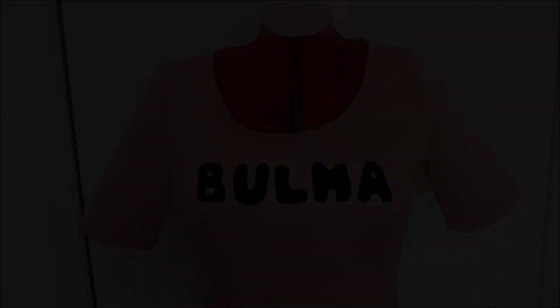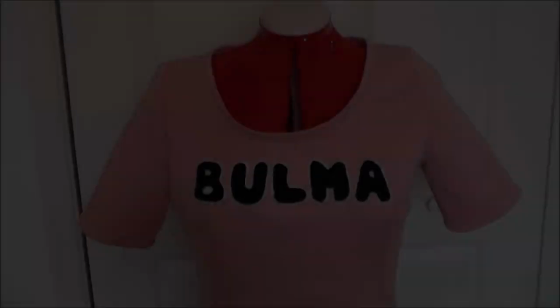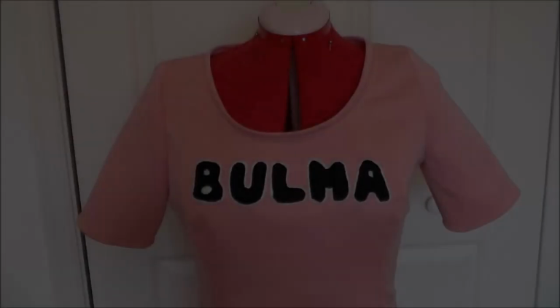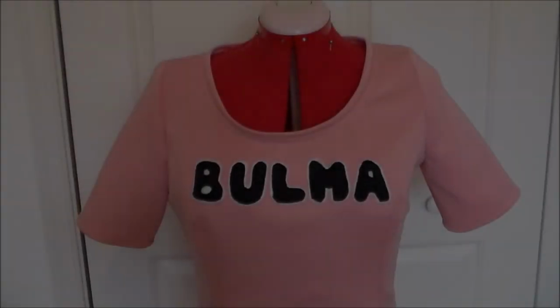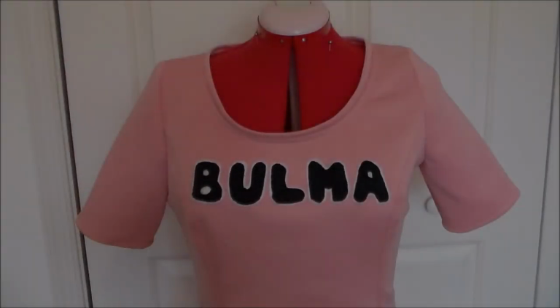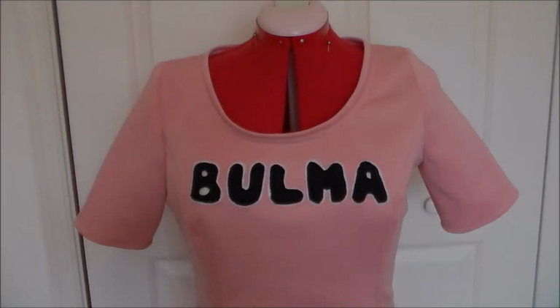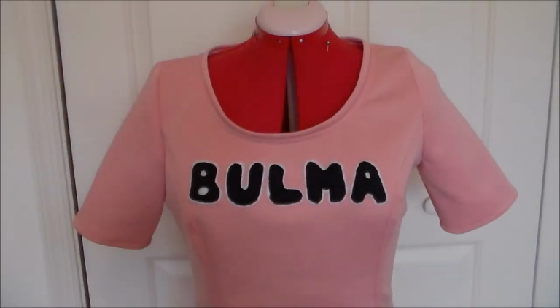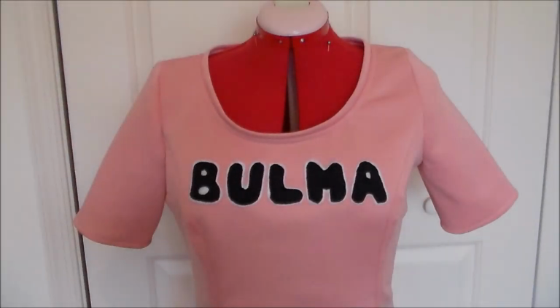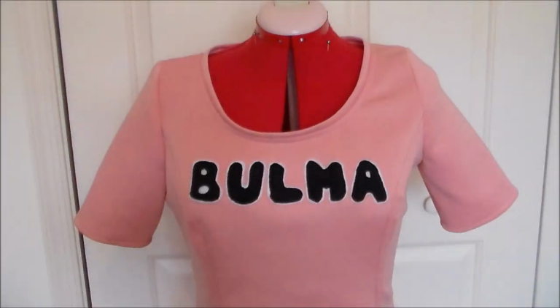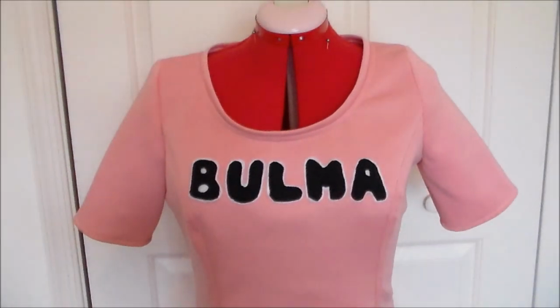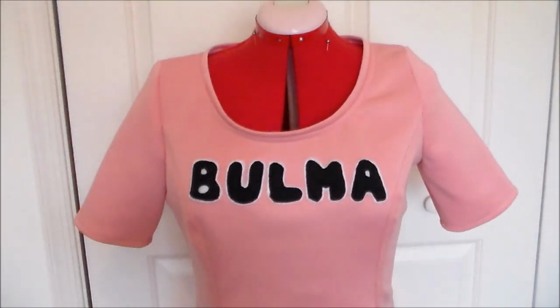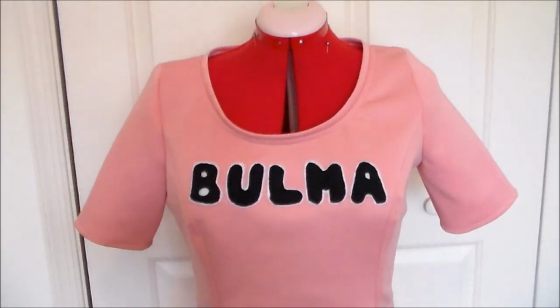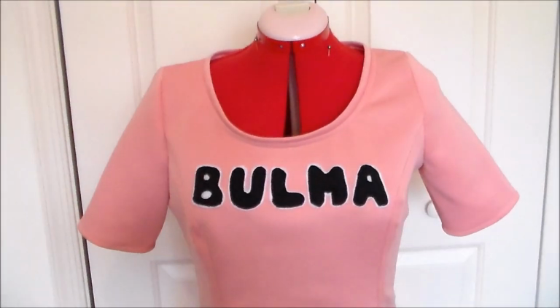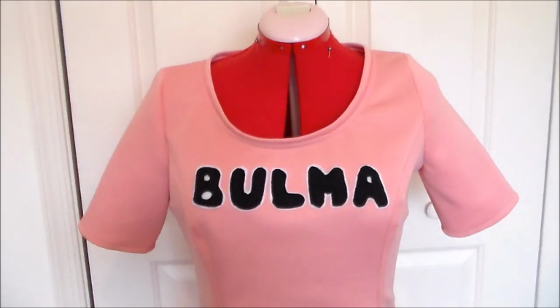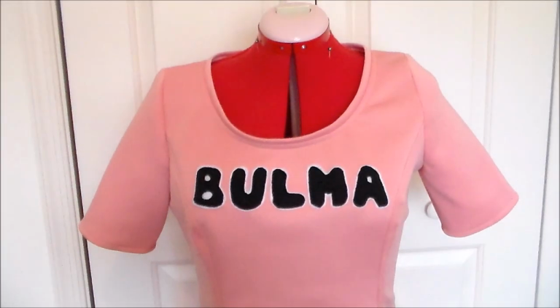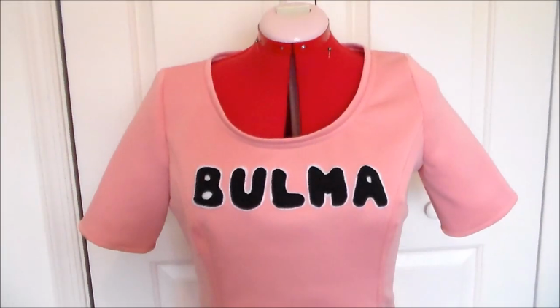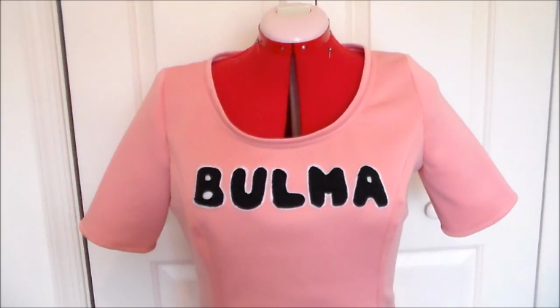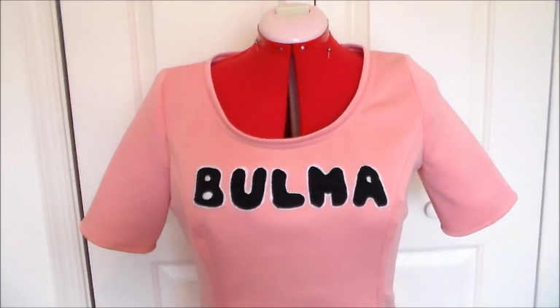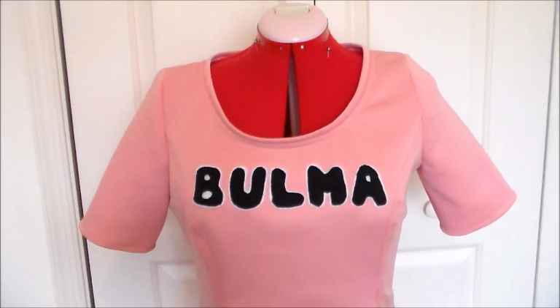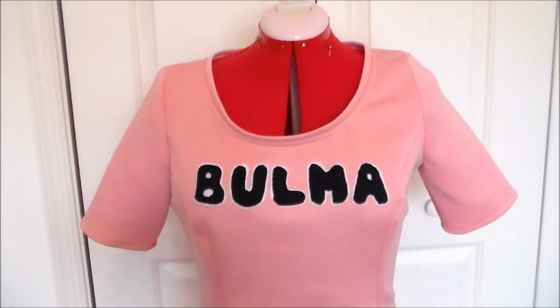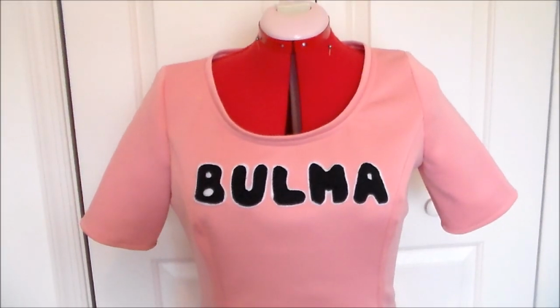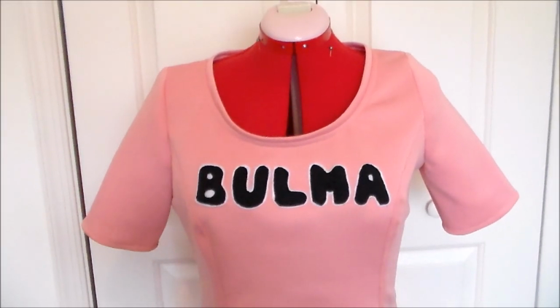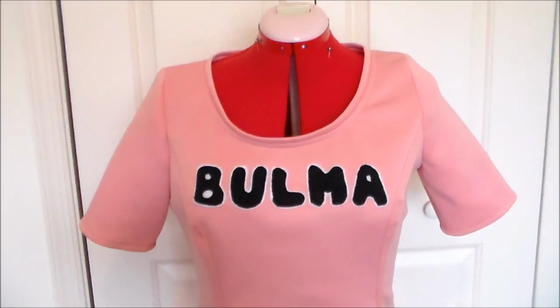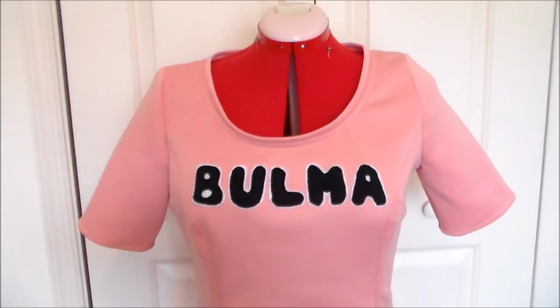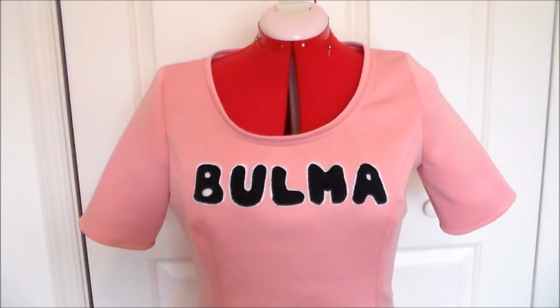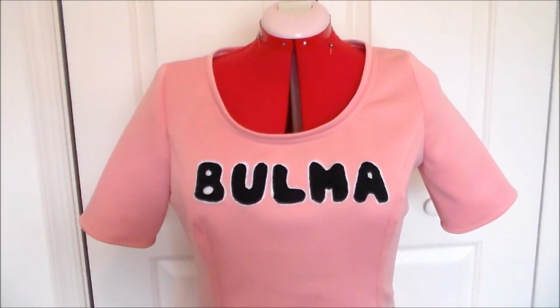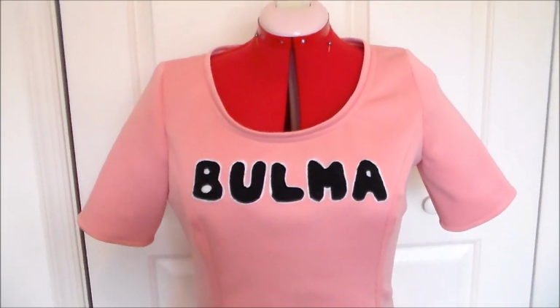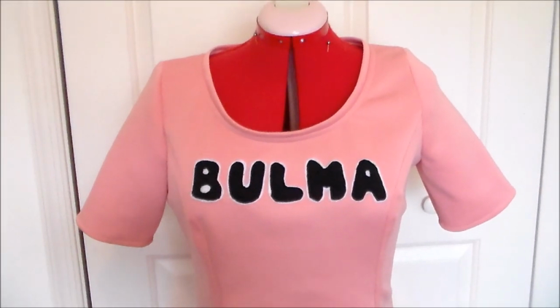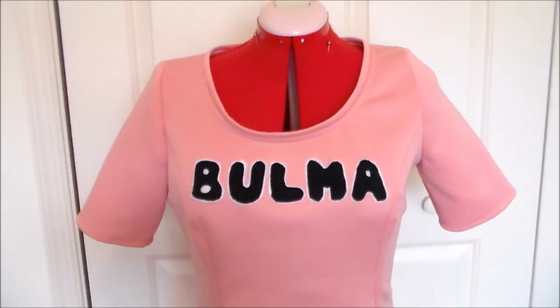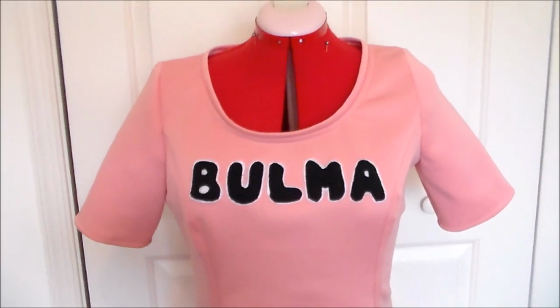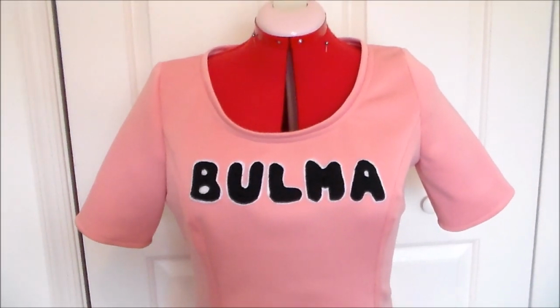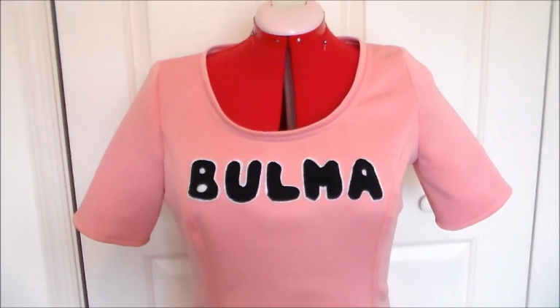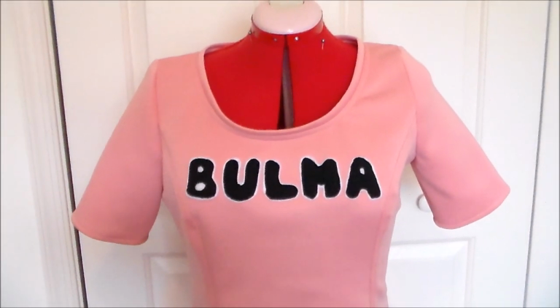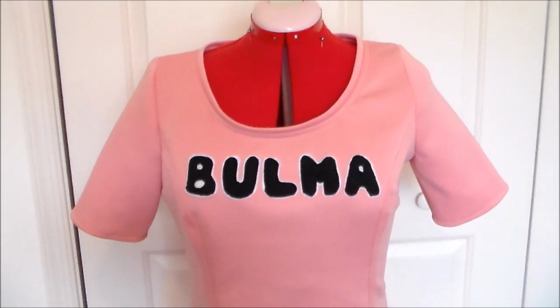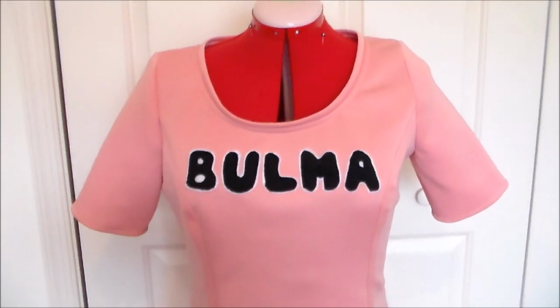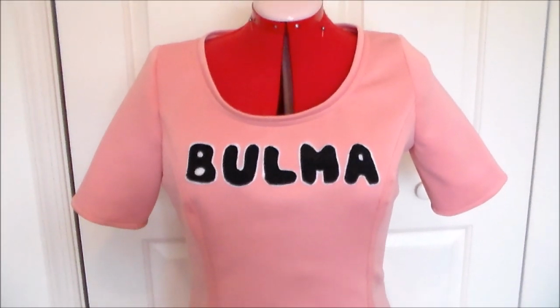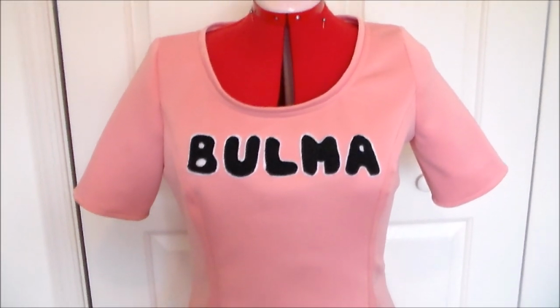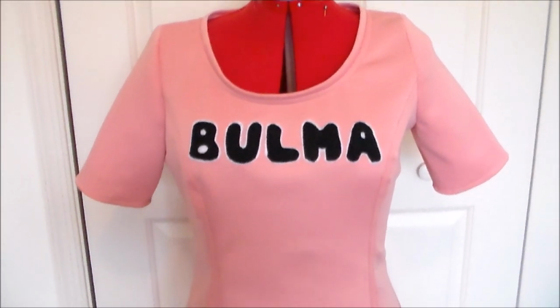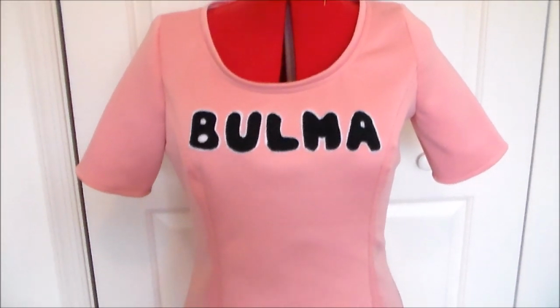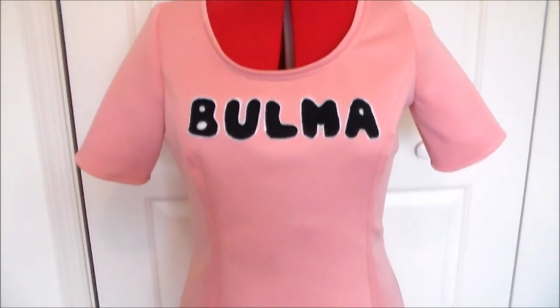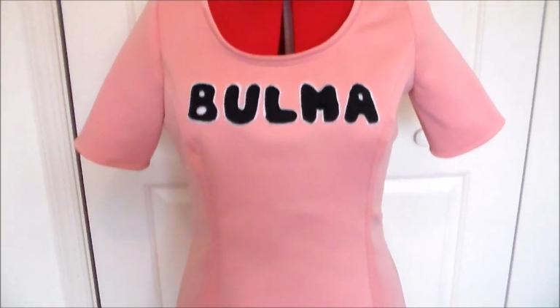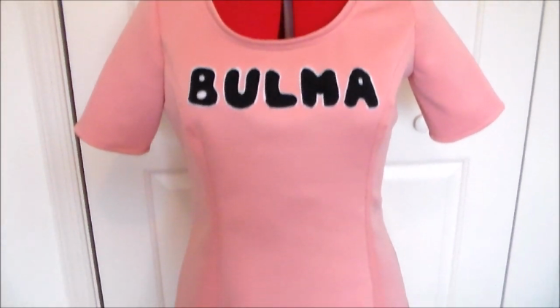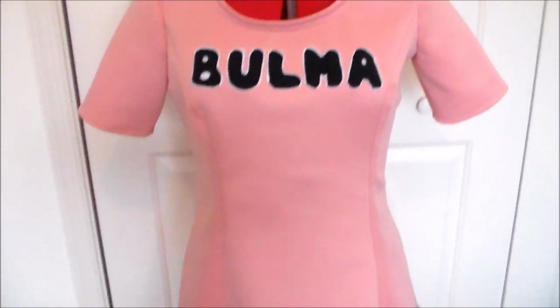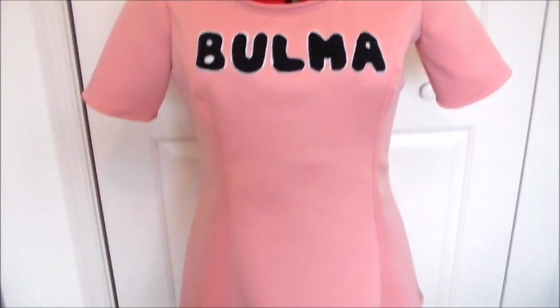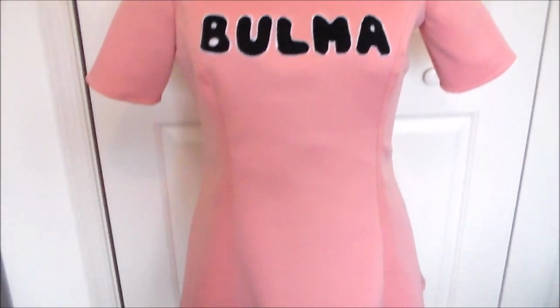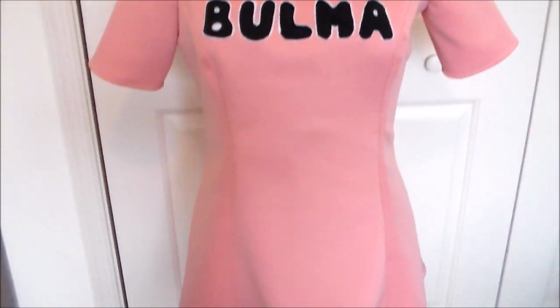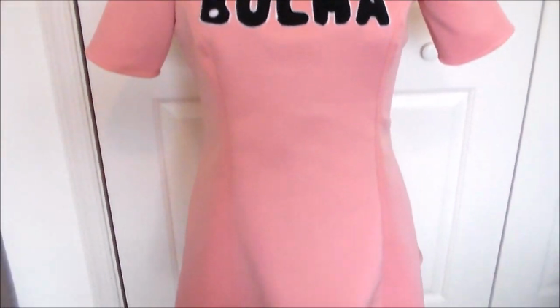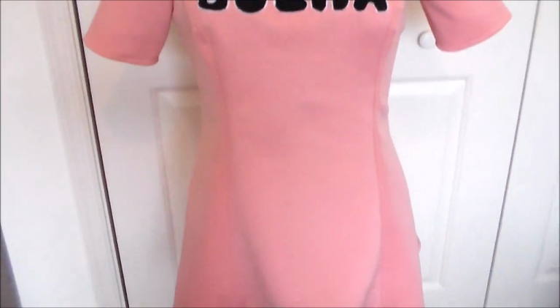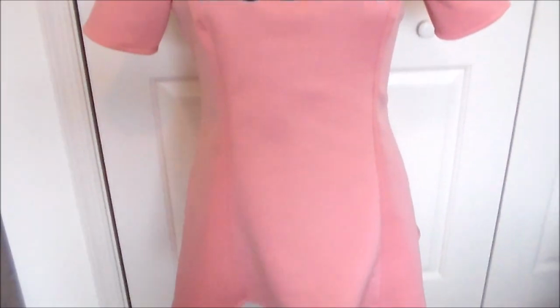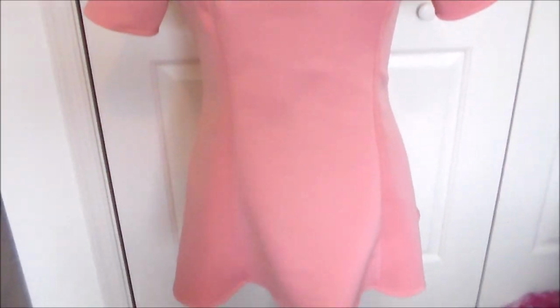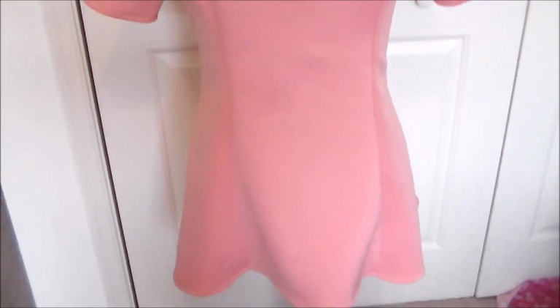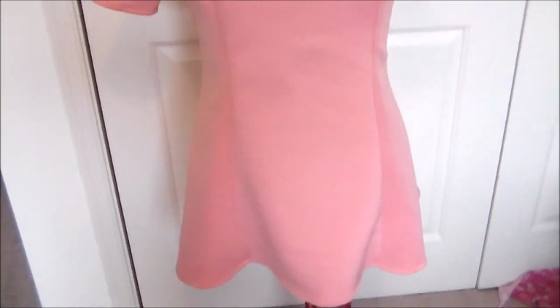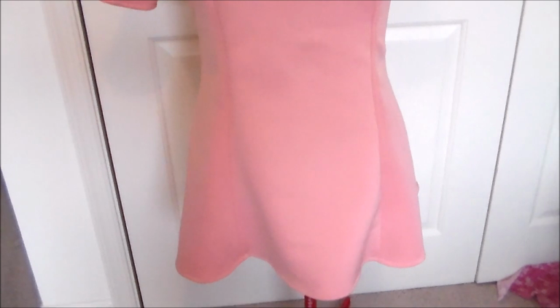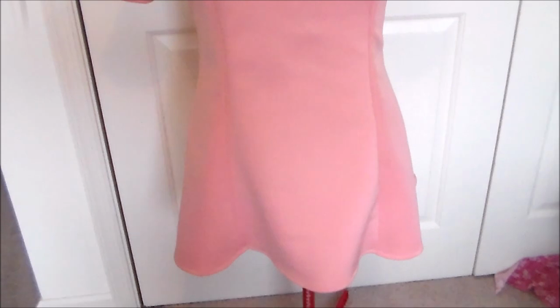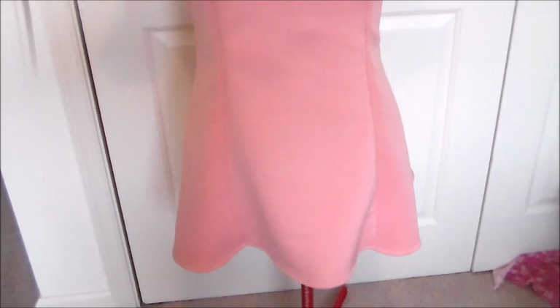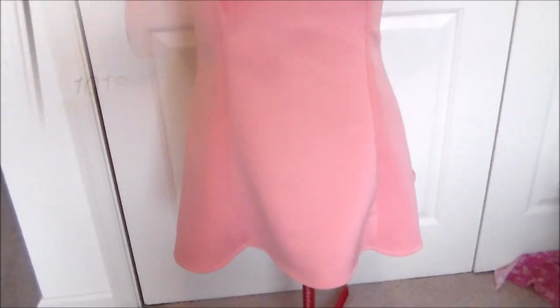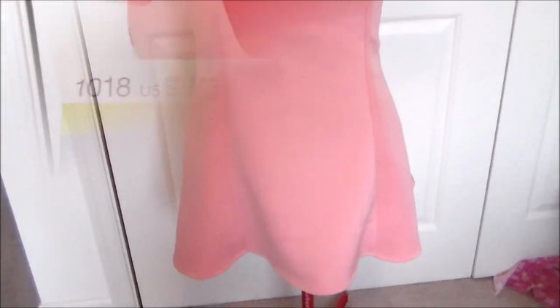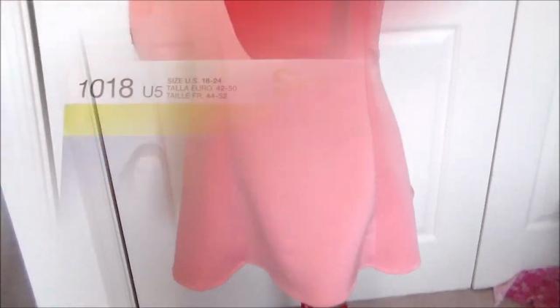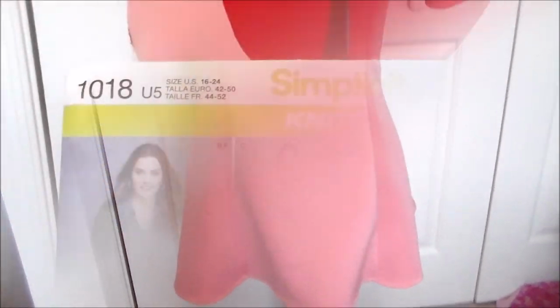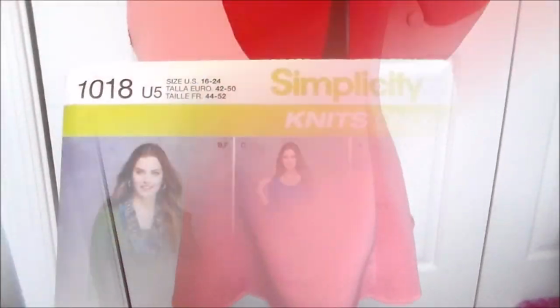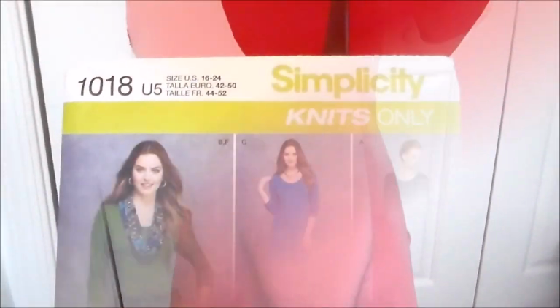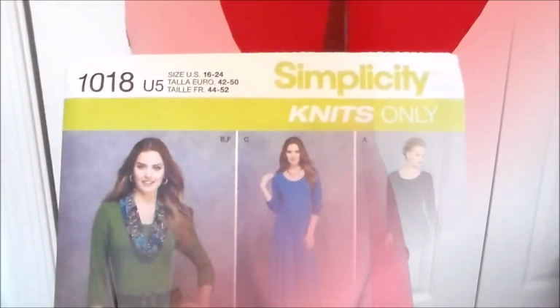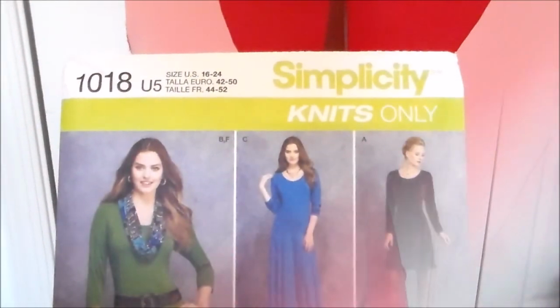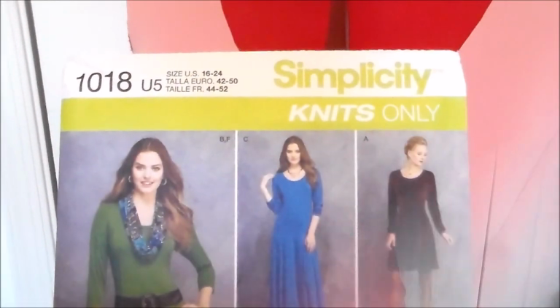Hello, it's Susan here from Komori no Hime Cosplay, and today we're going to be making Bulma's dress from Dragon Ball.